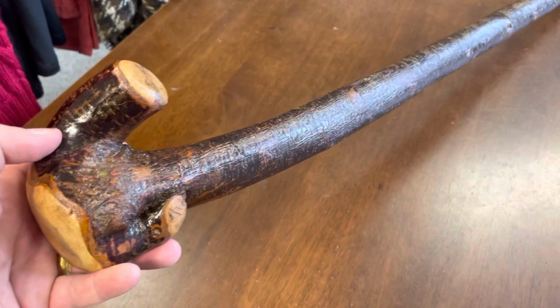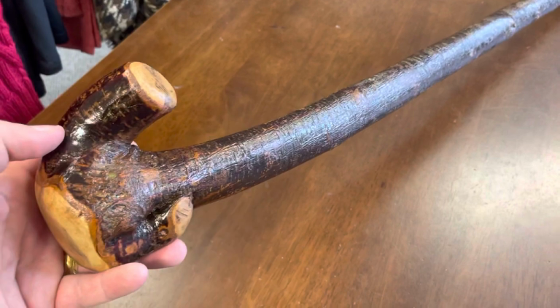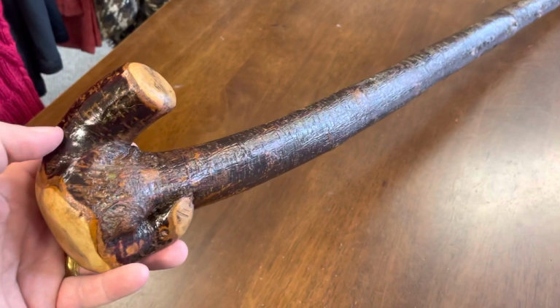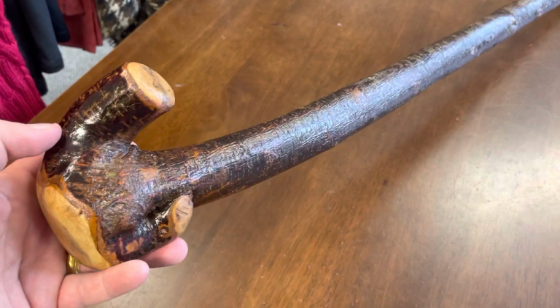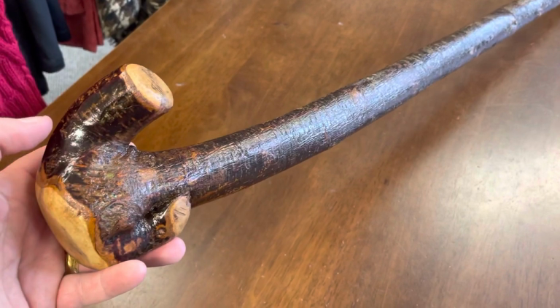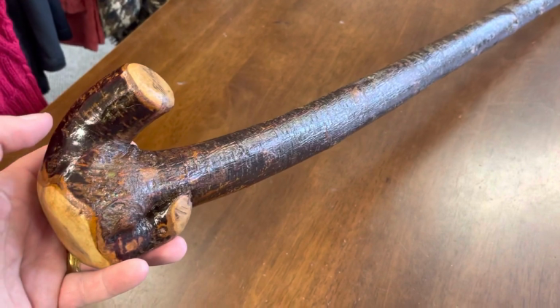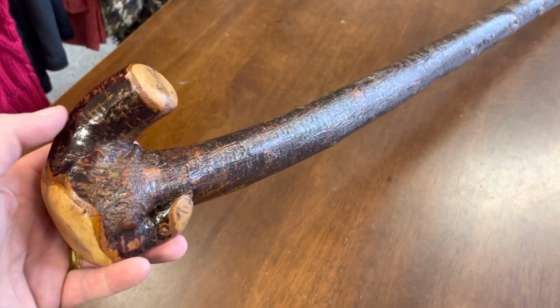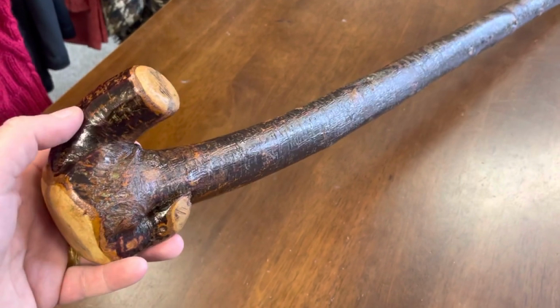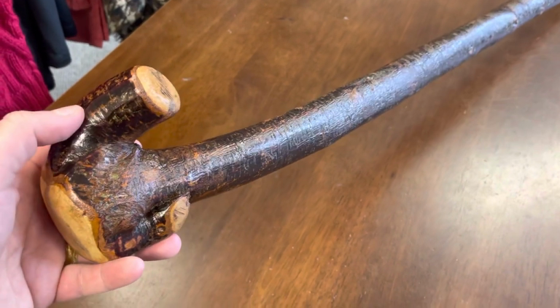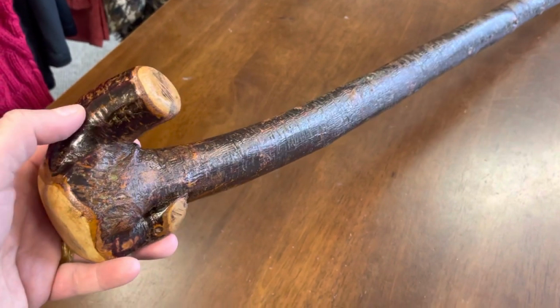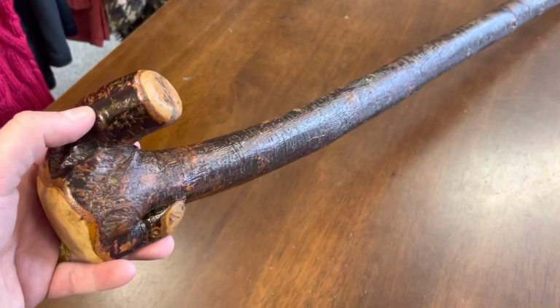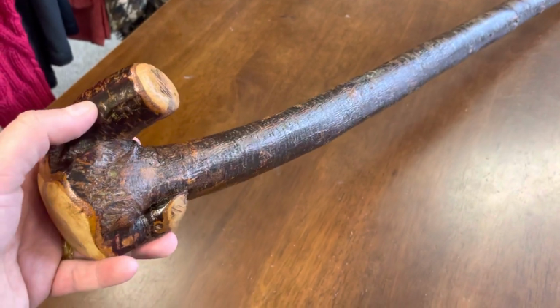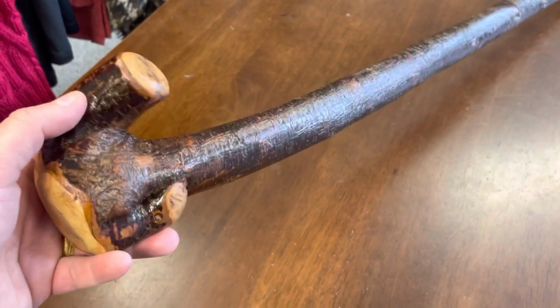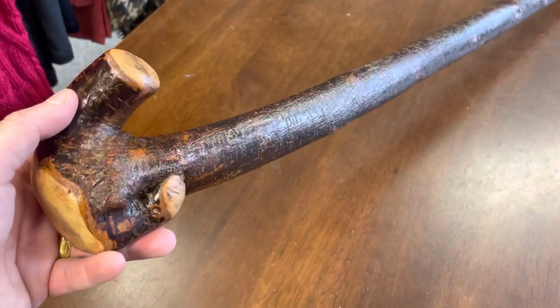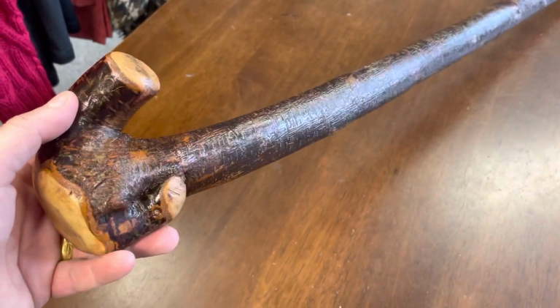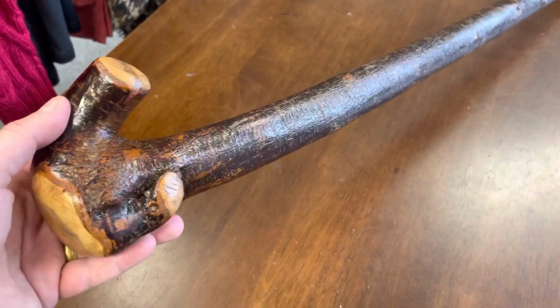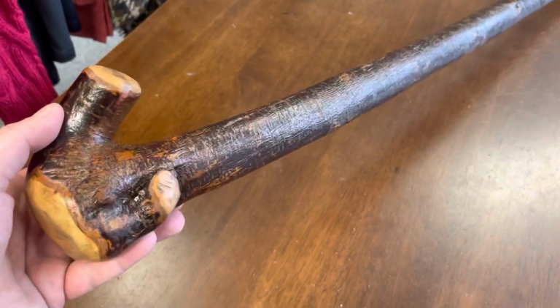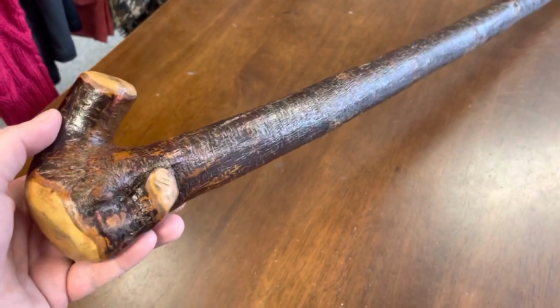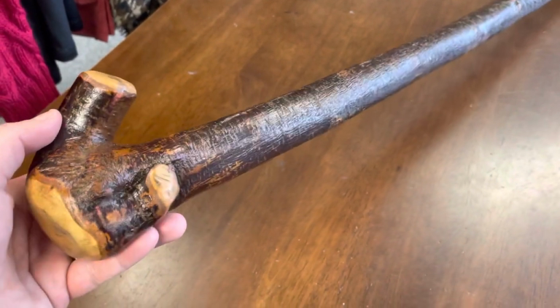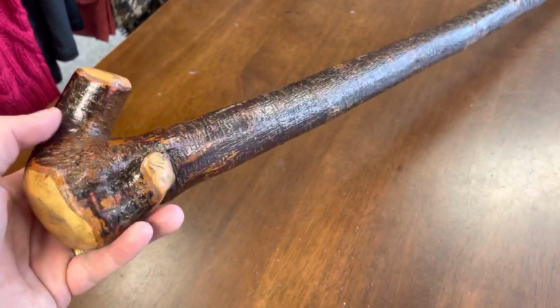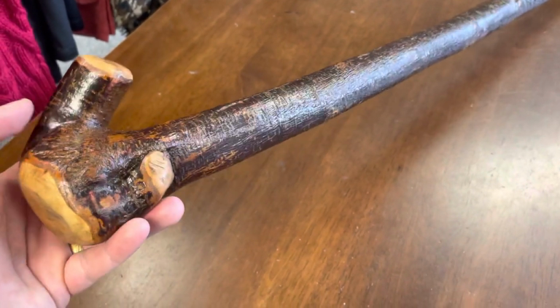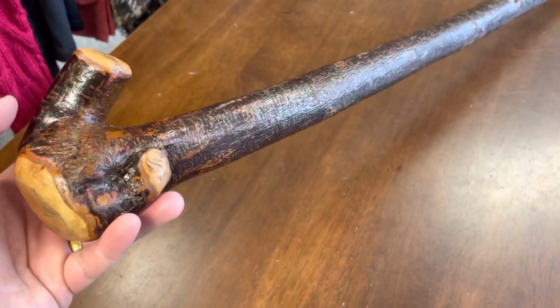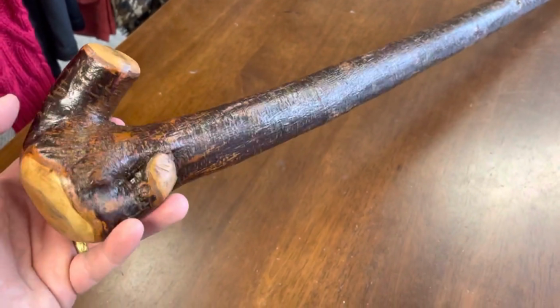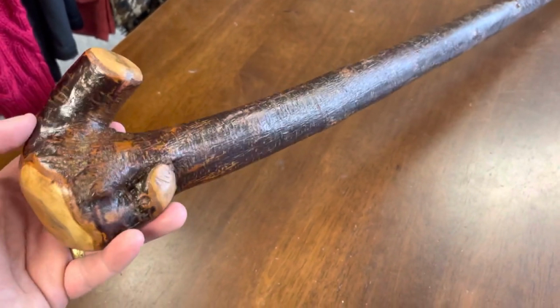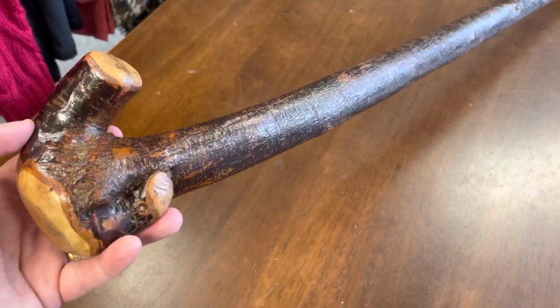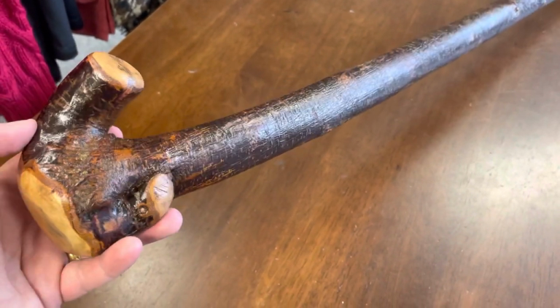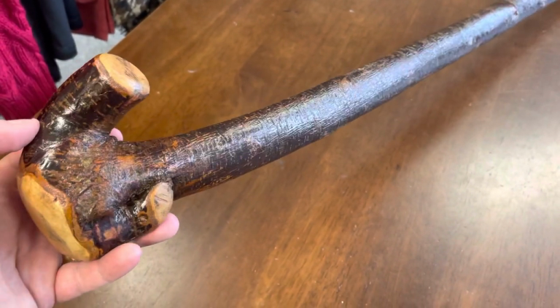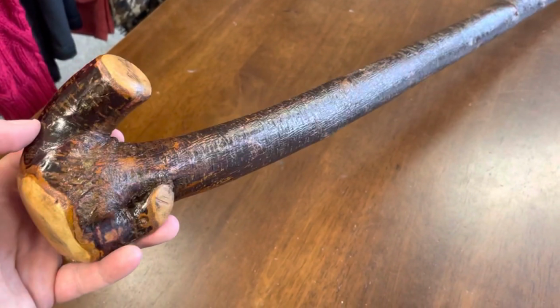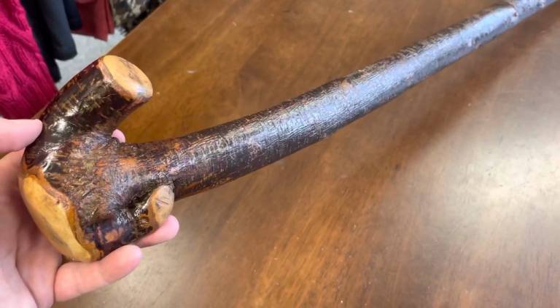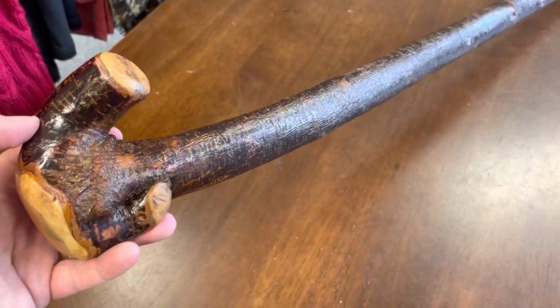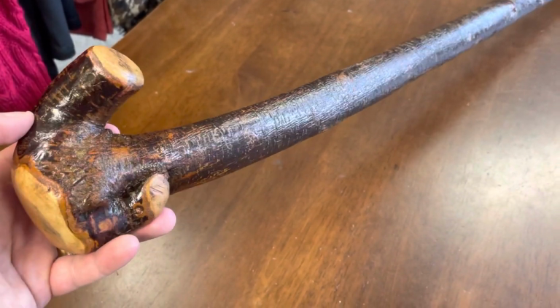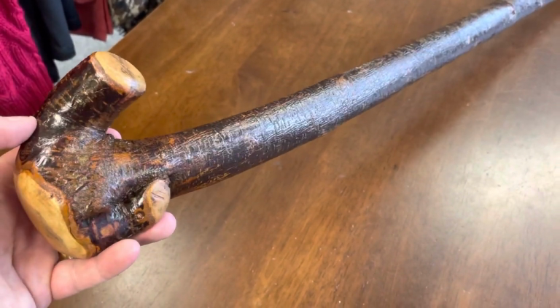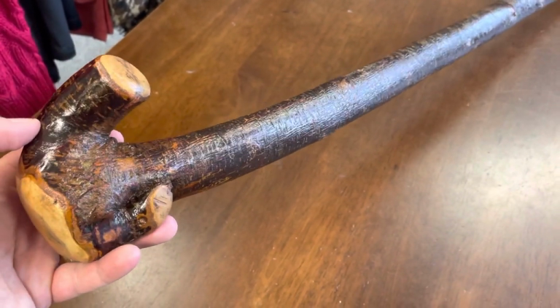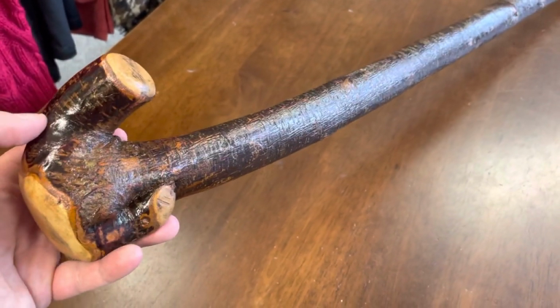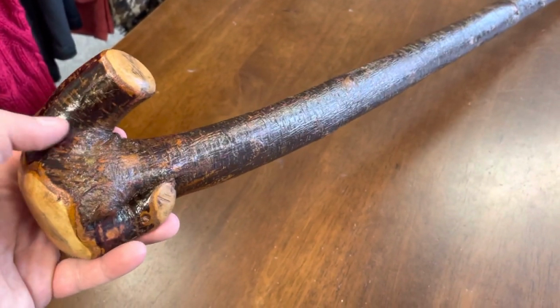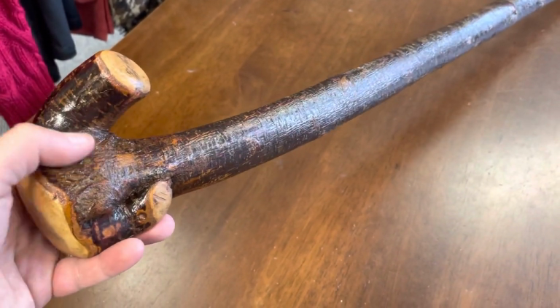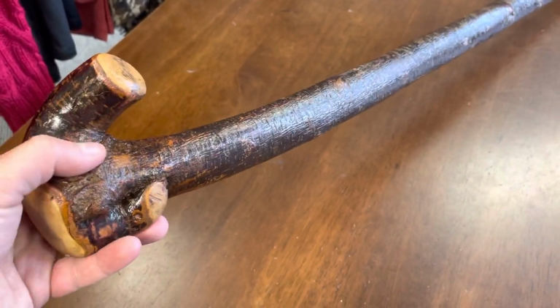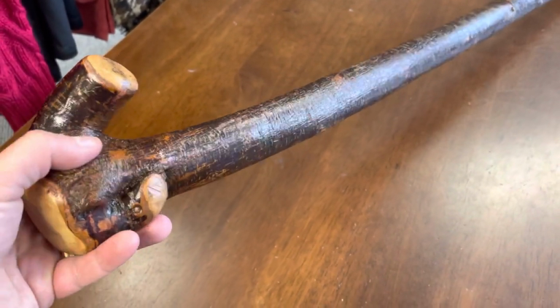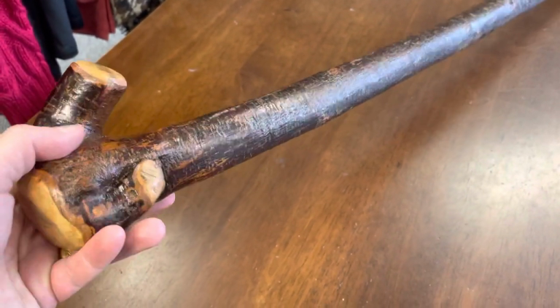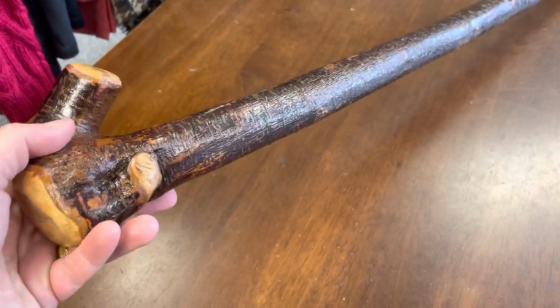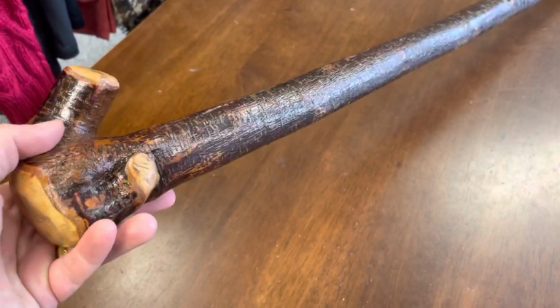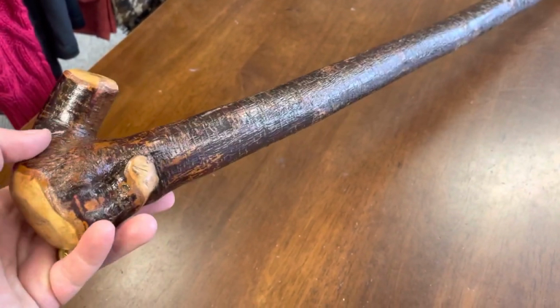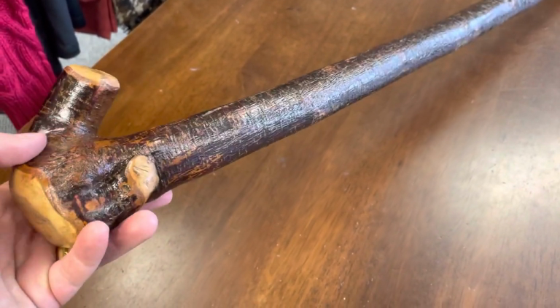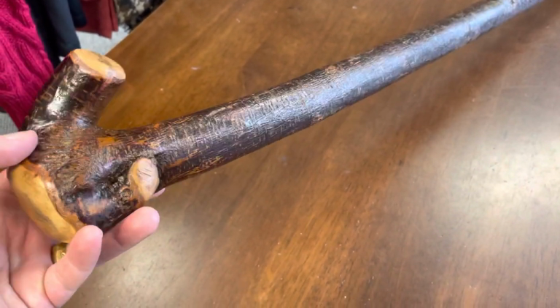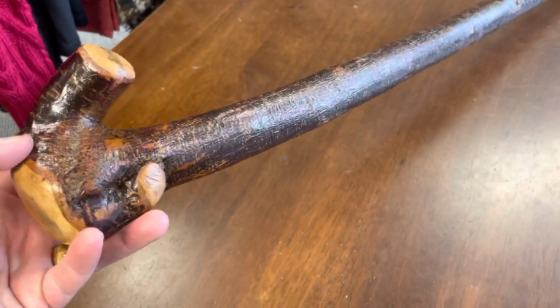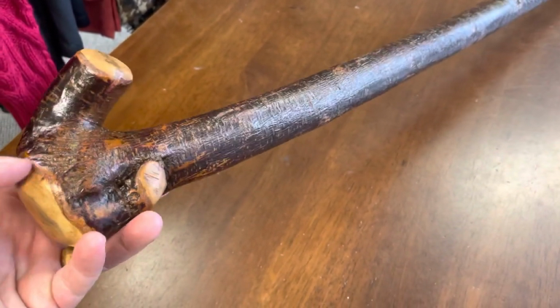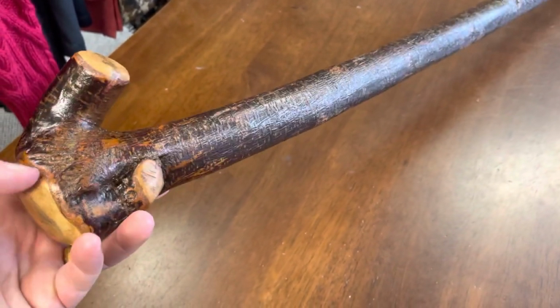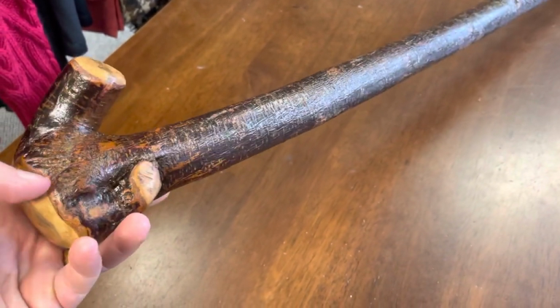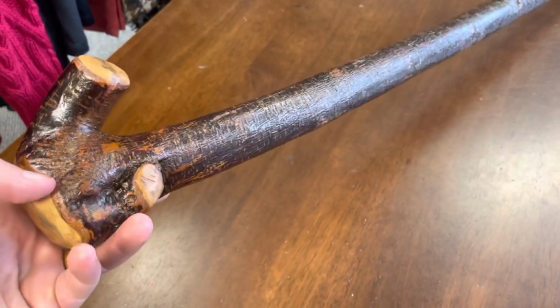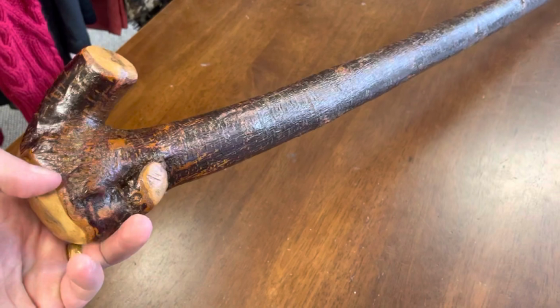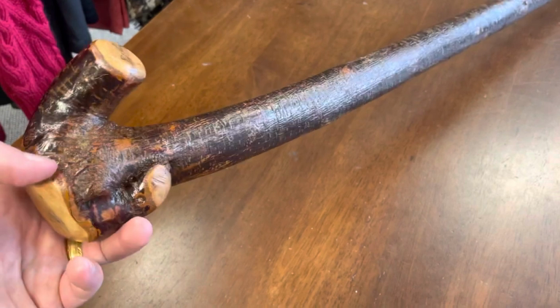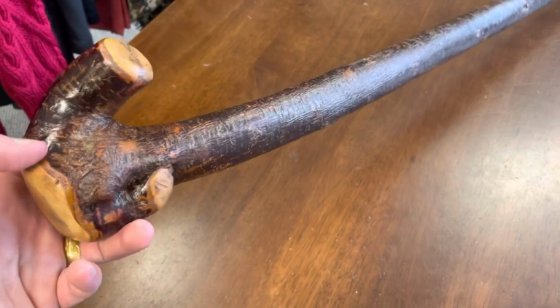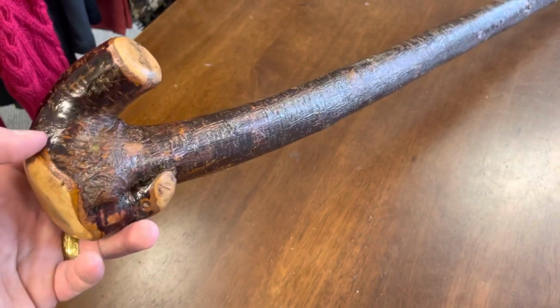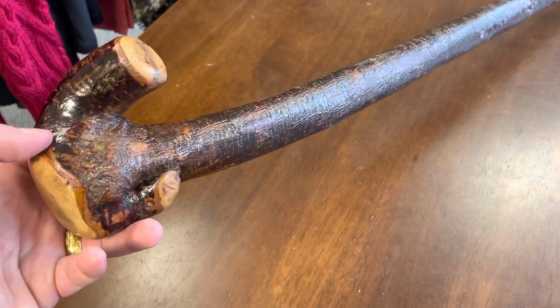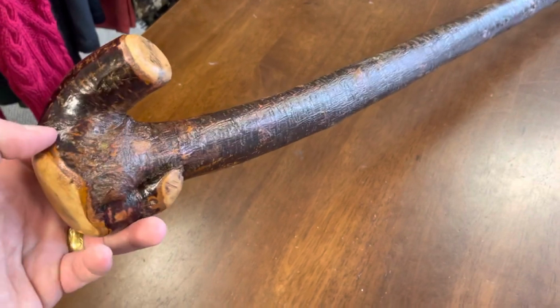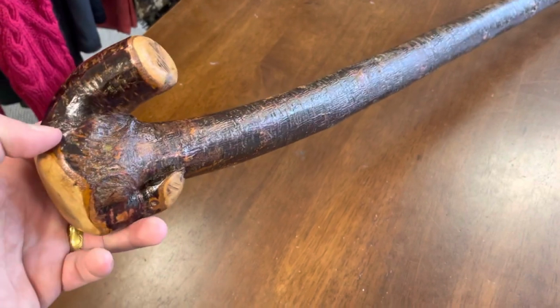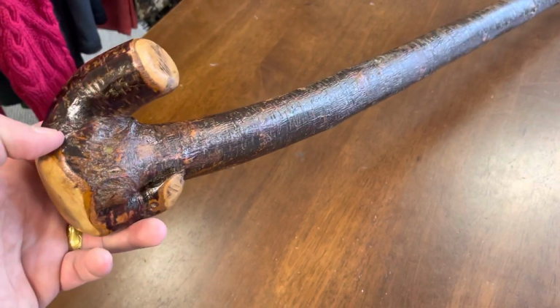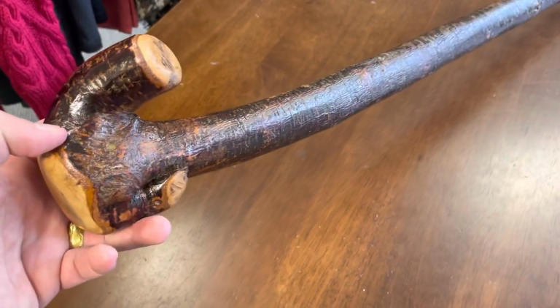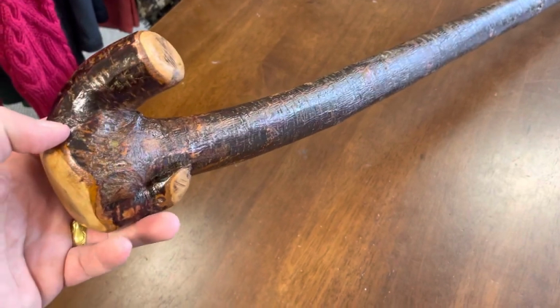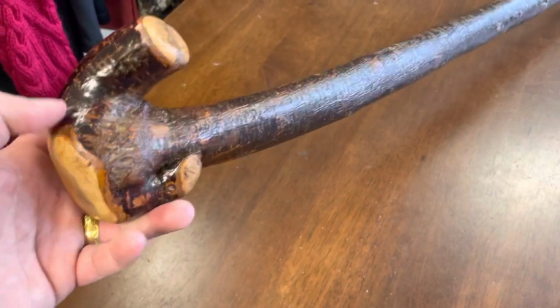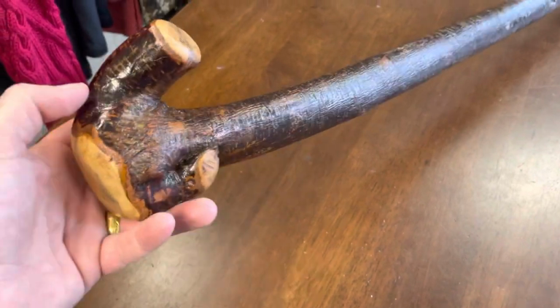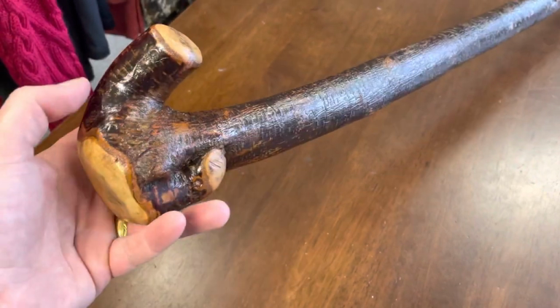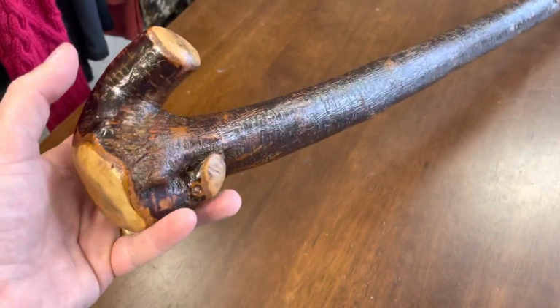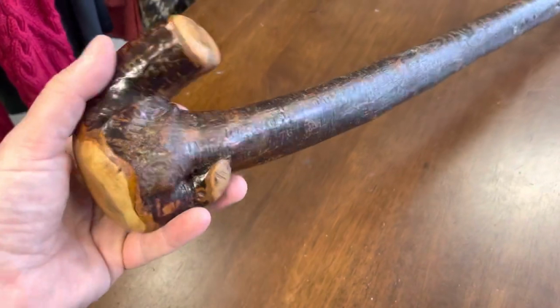730 grams, it's very, very heavy and this is made from a root as well, and this one was quite something.